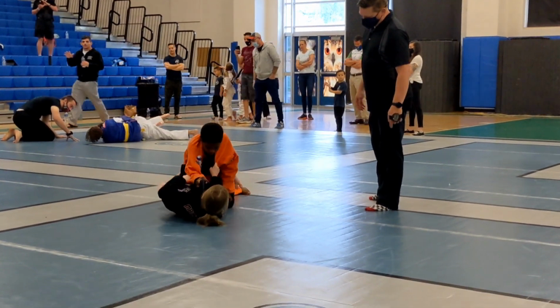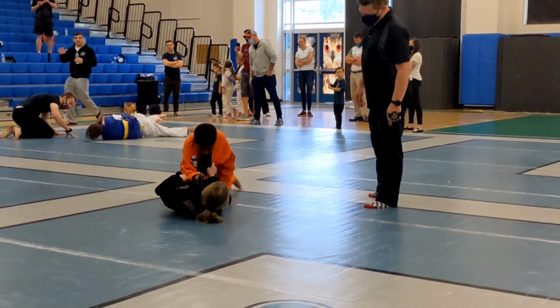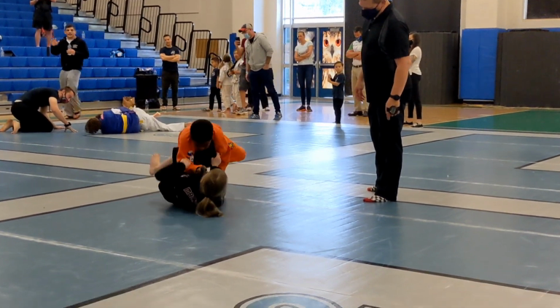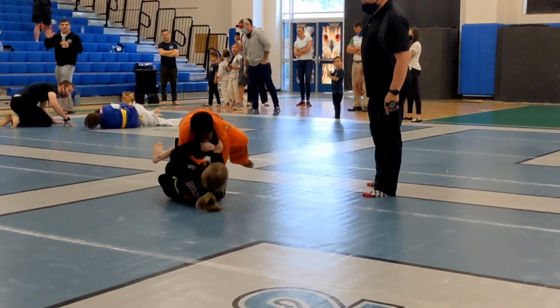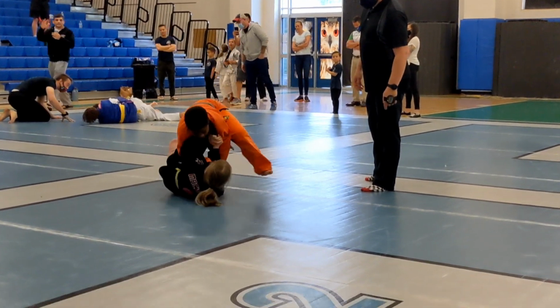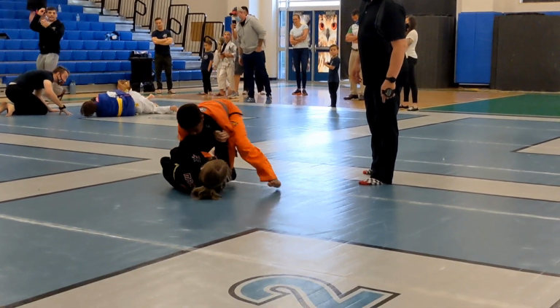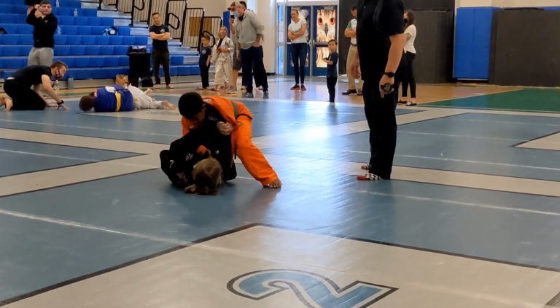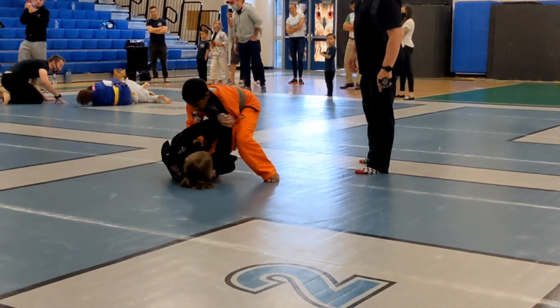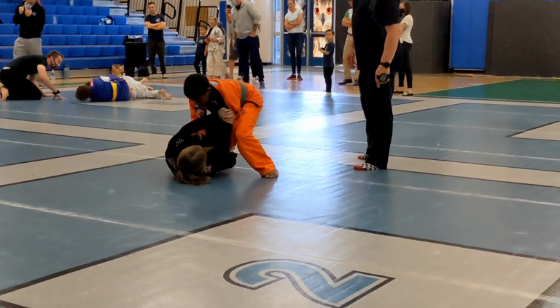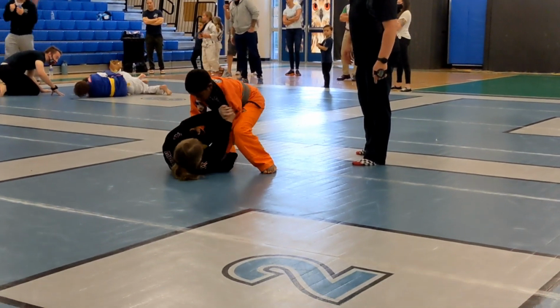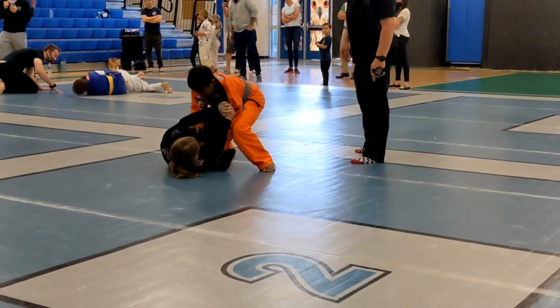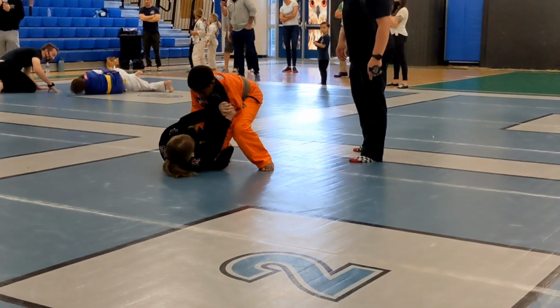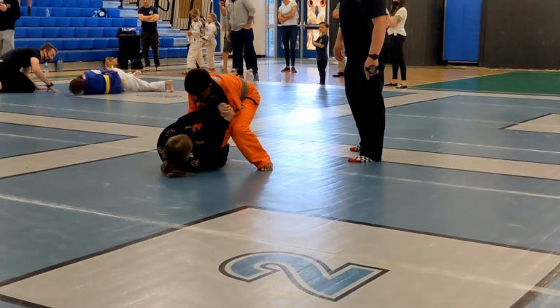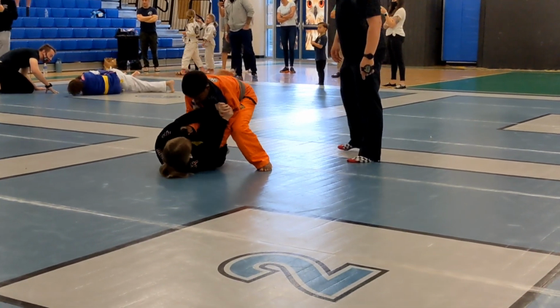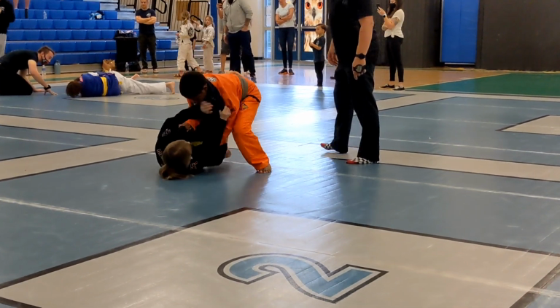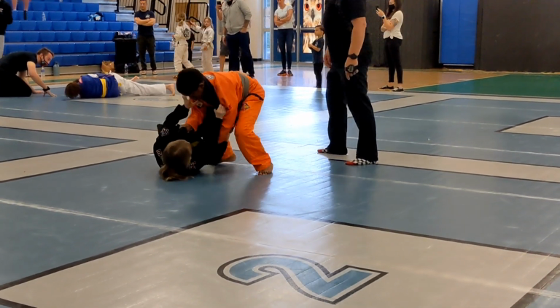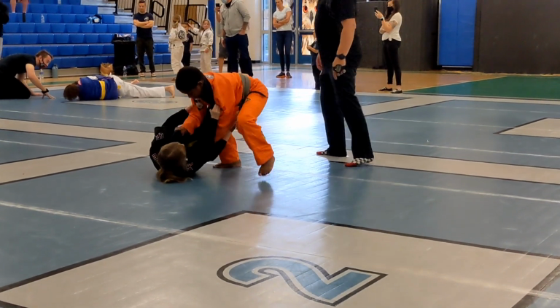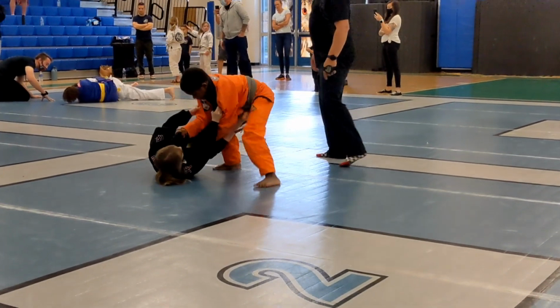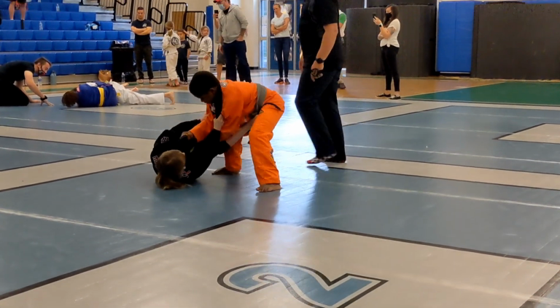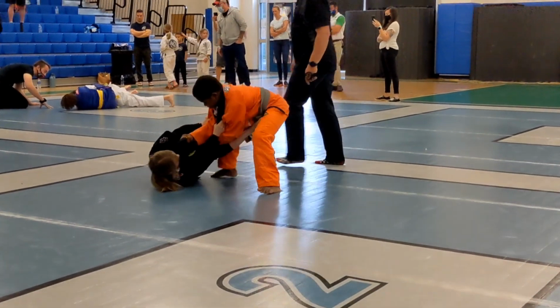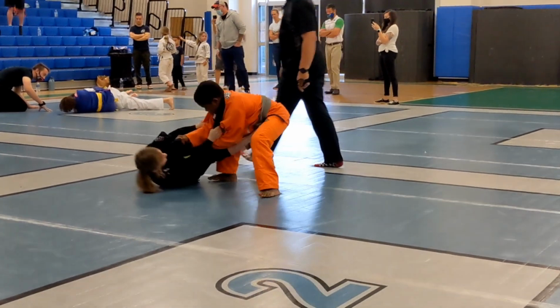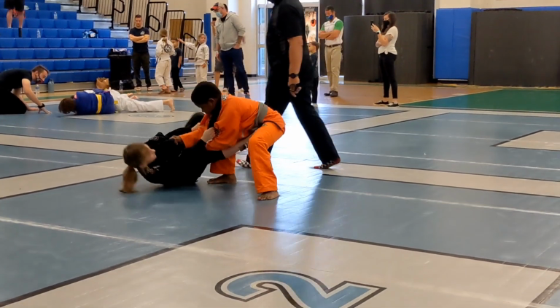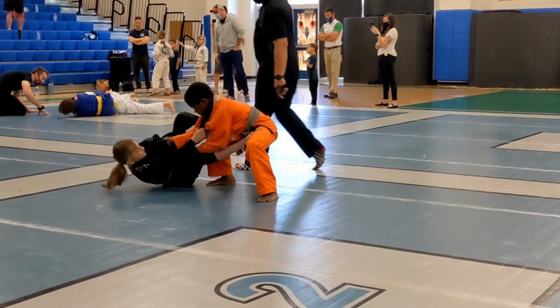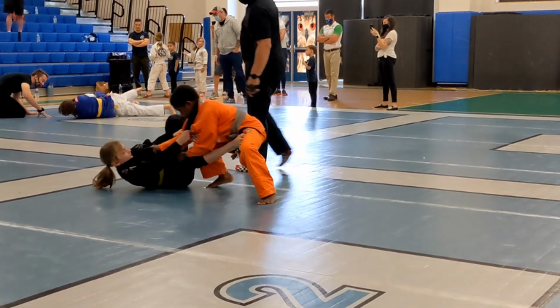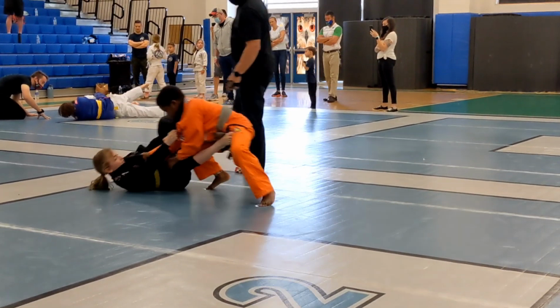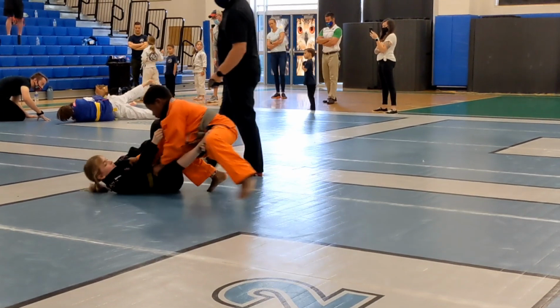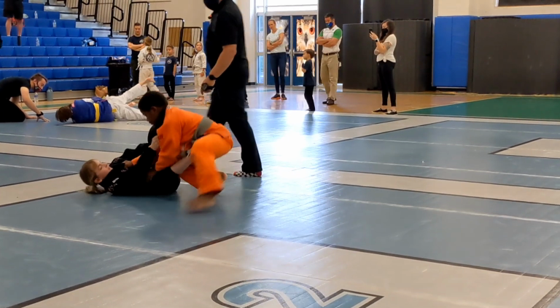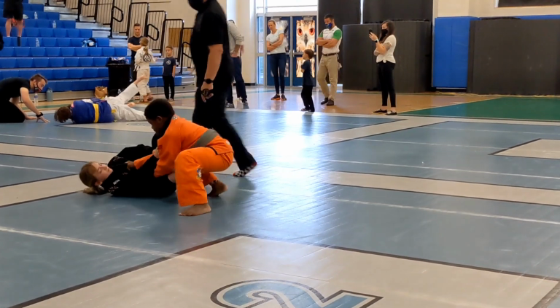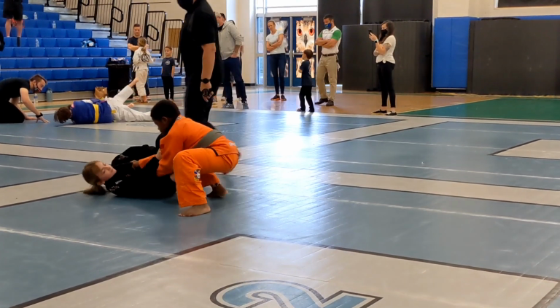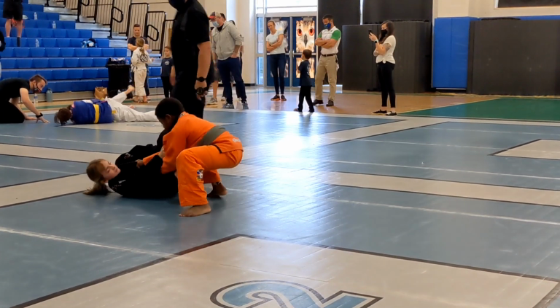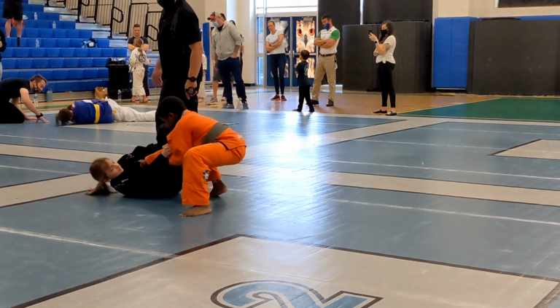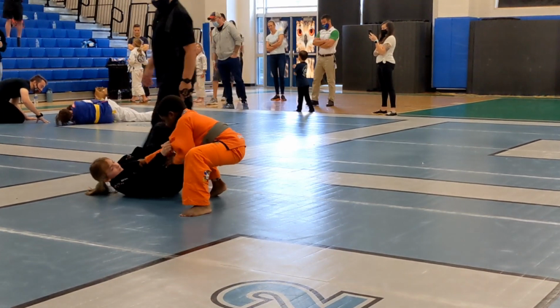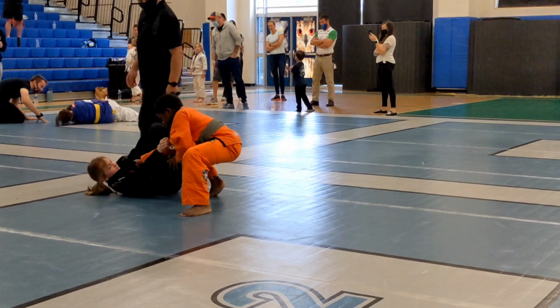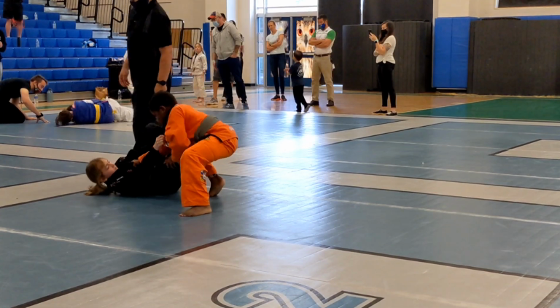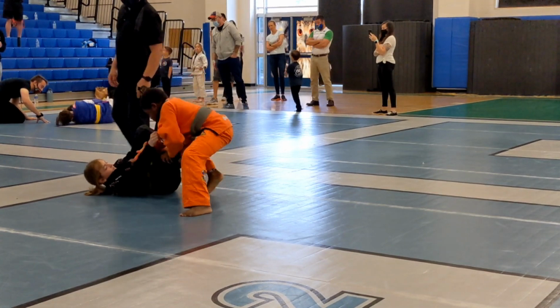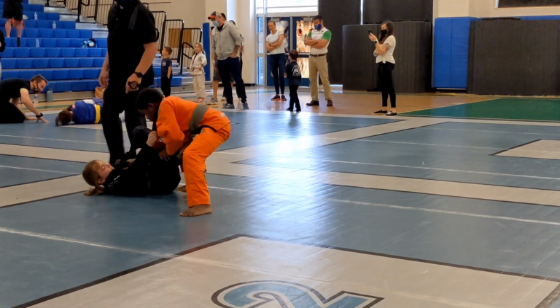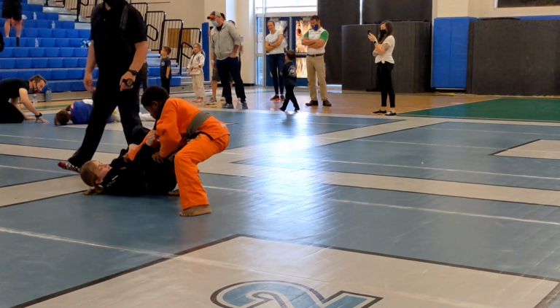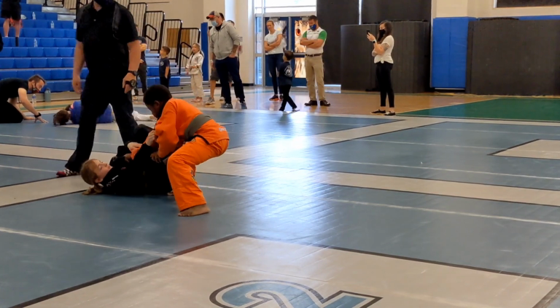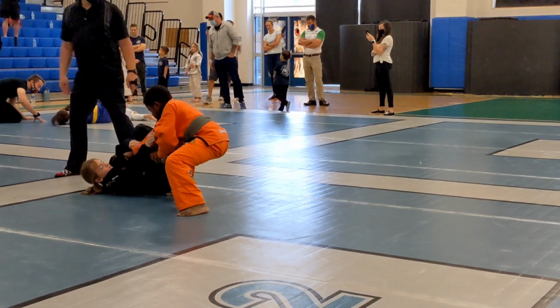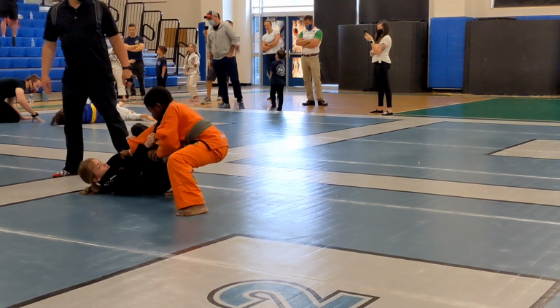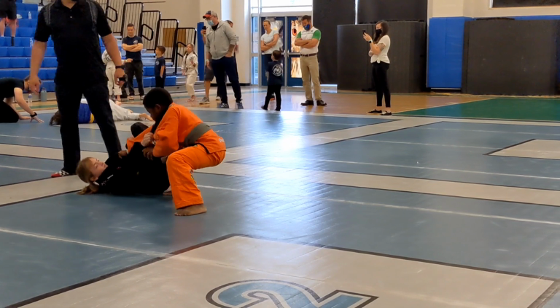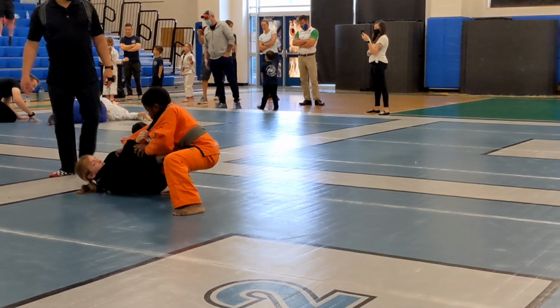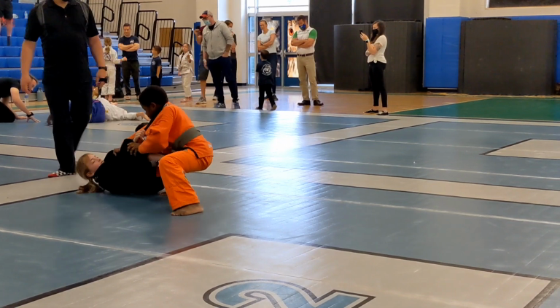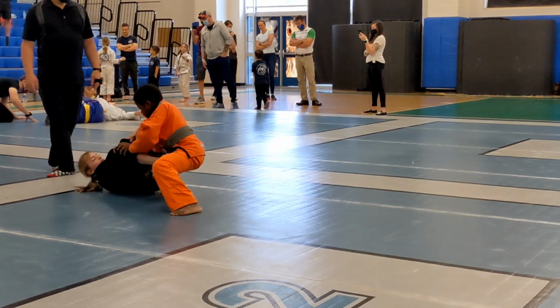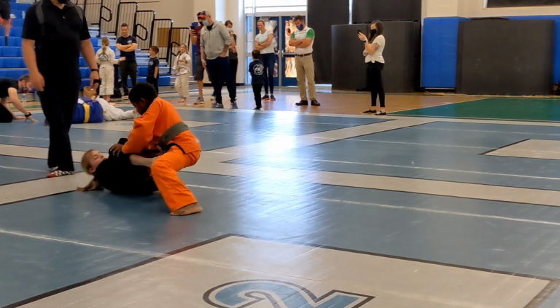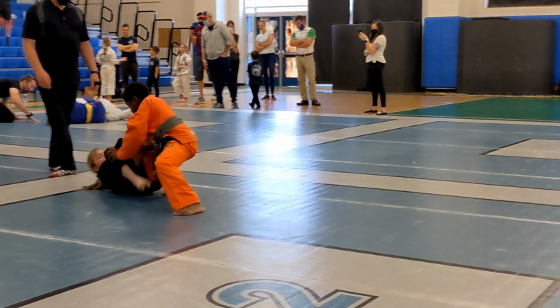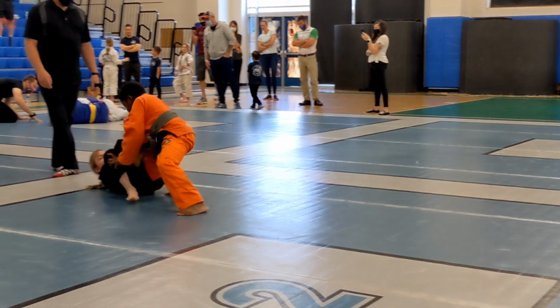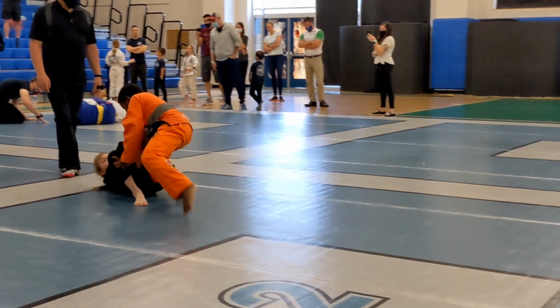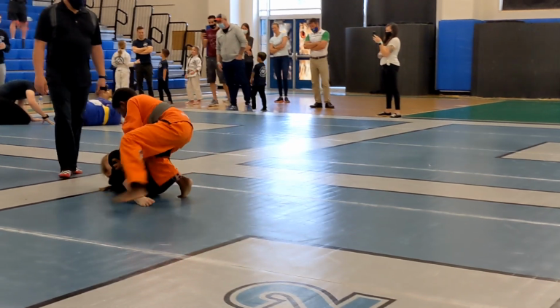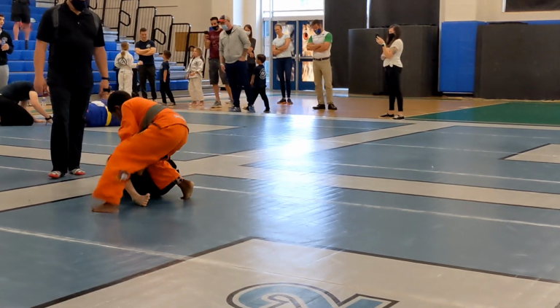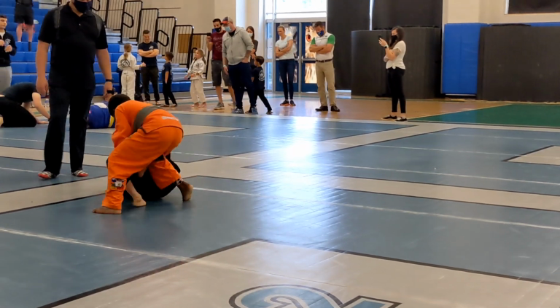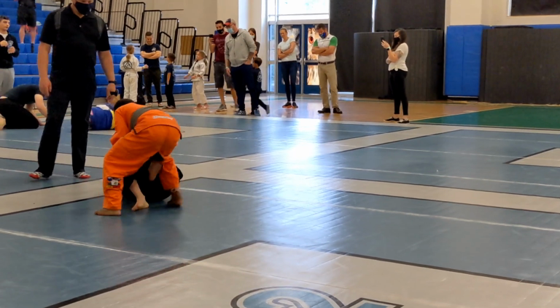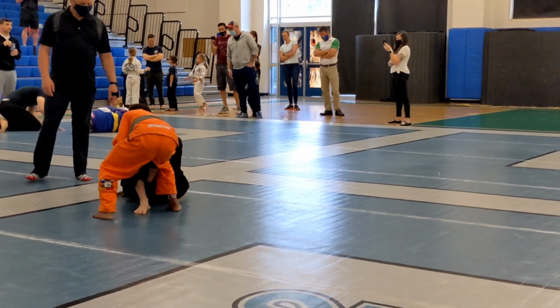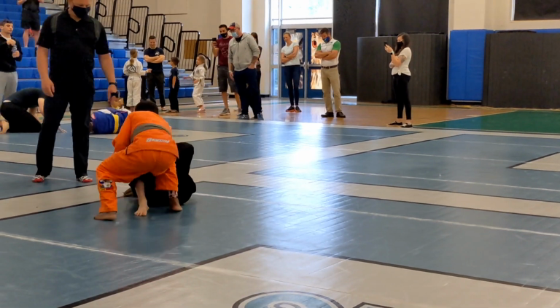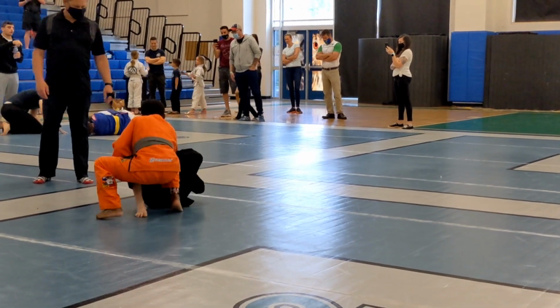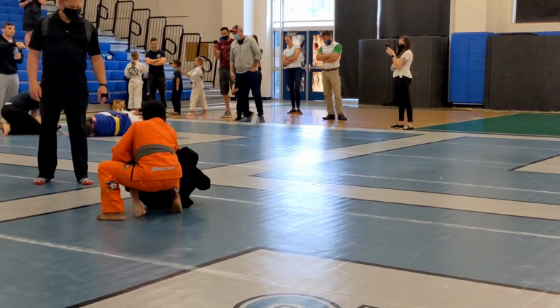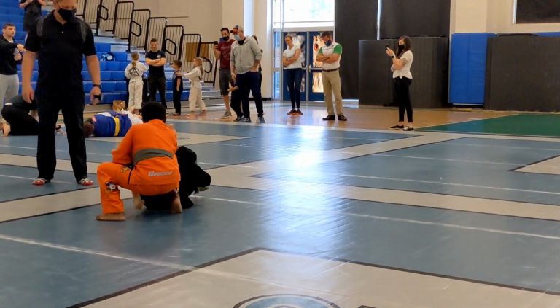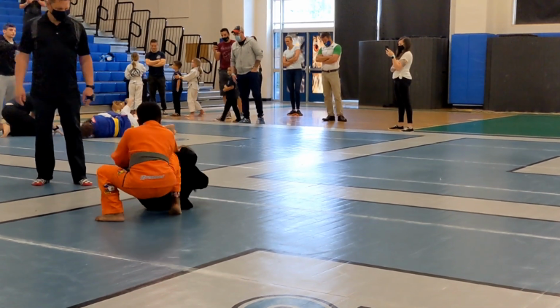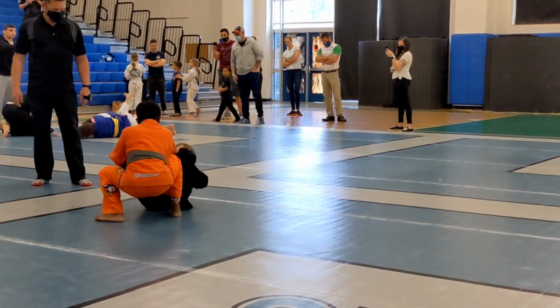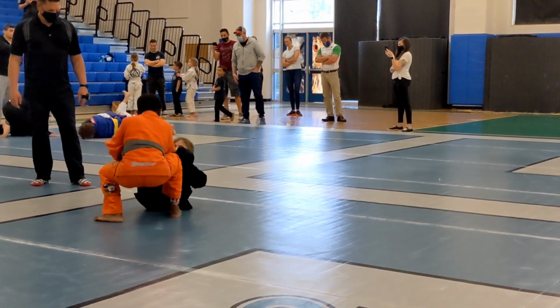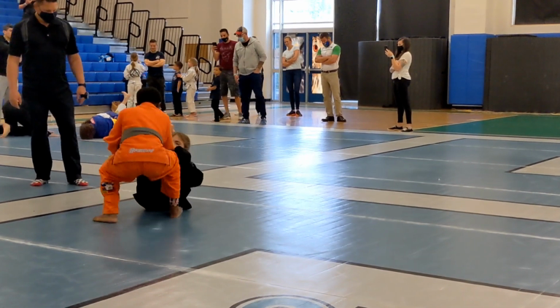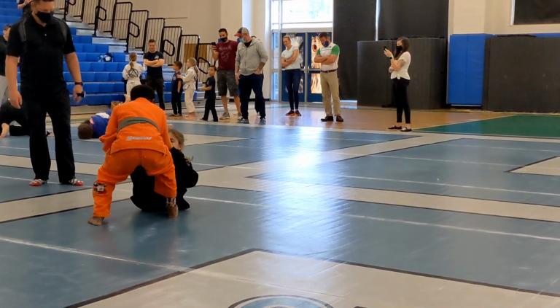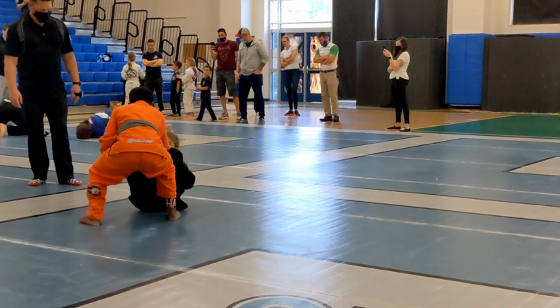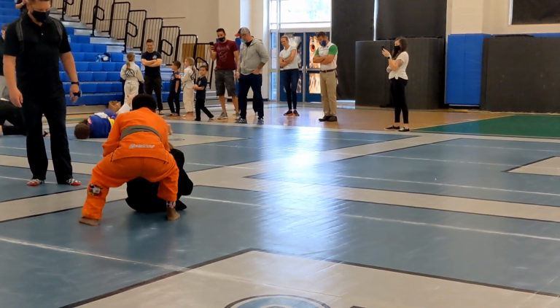Get your feet in front. Keep your hands on the arm. There you go. Look for your arm bar. Get your foot up.